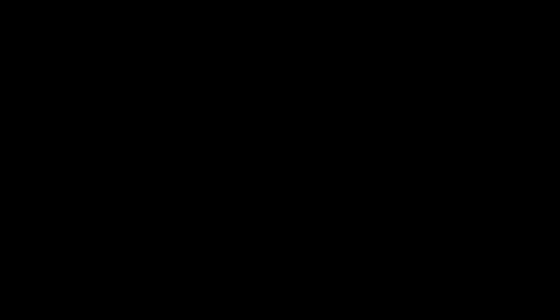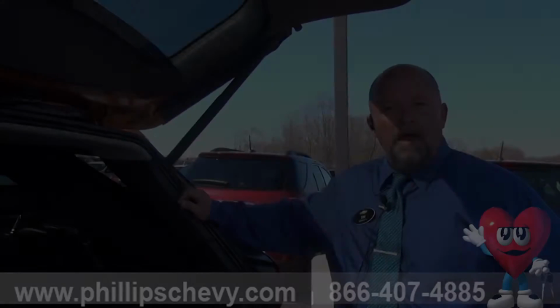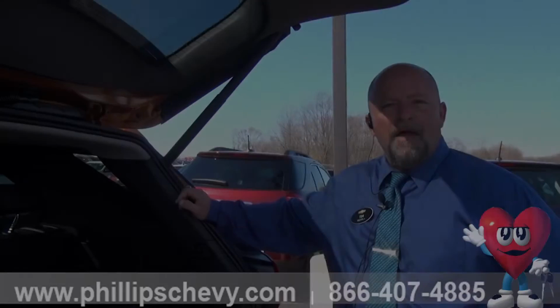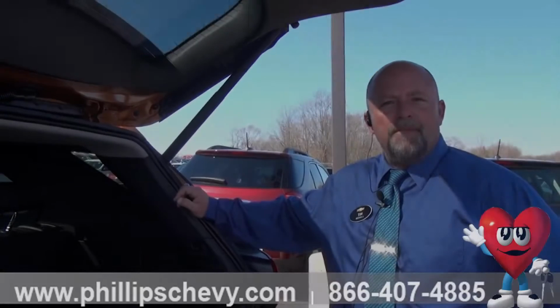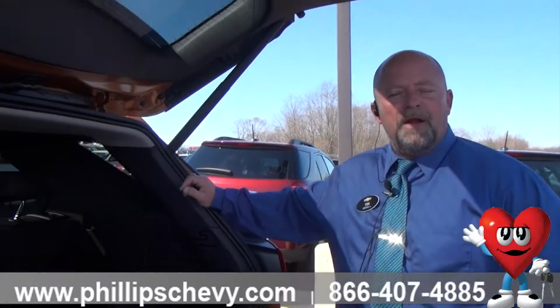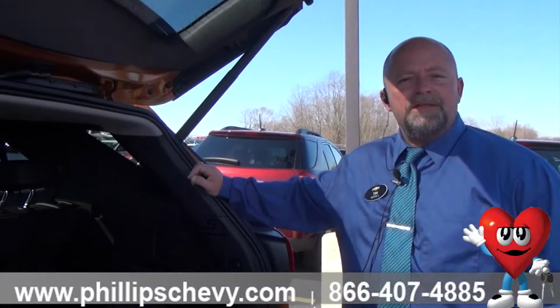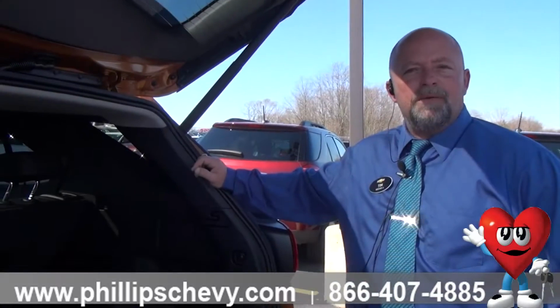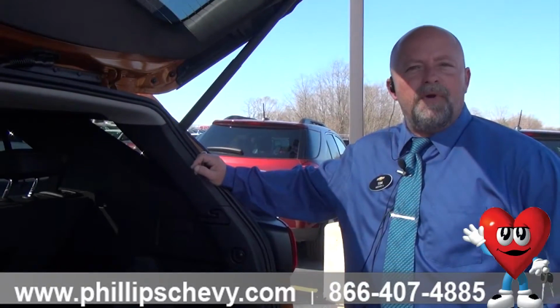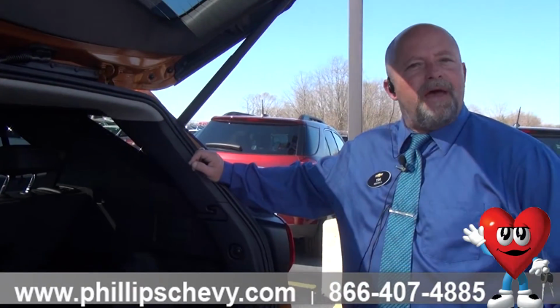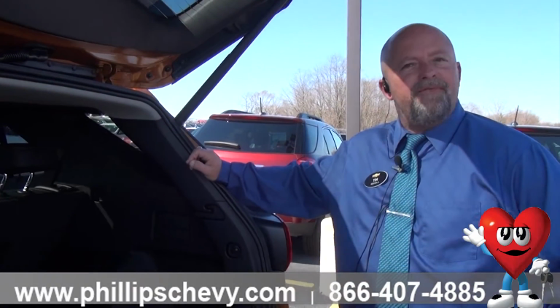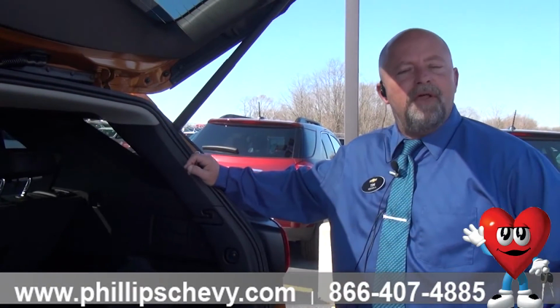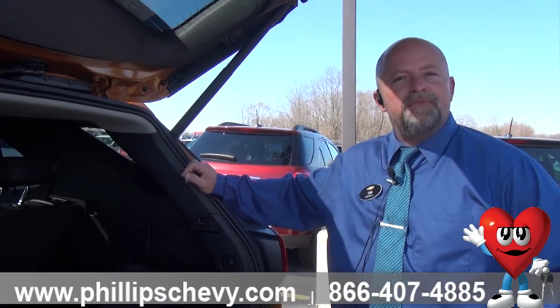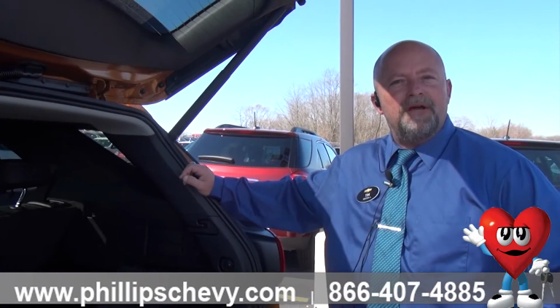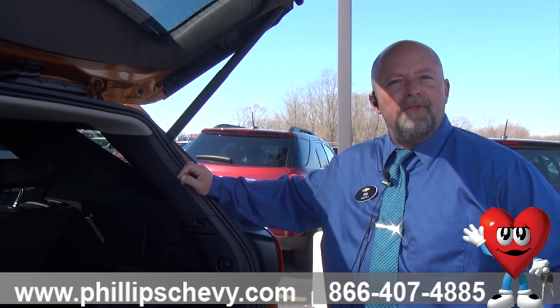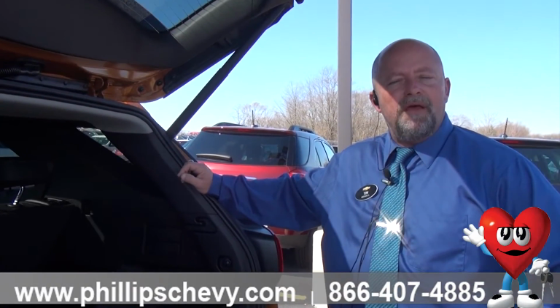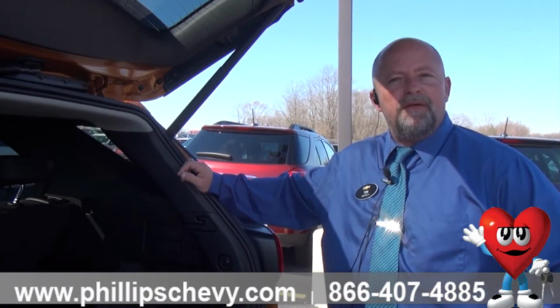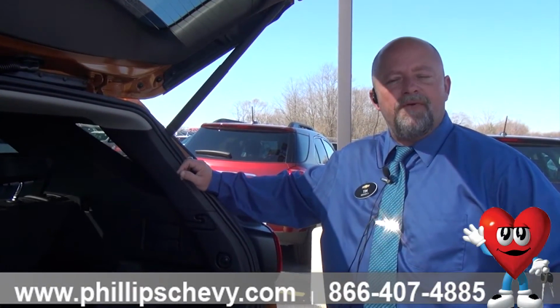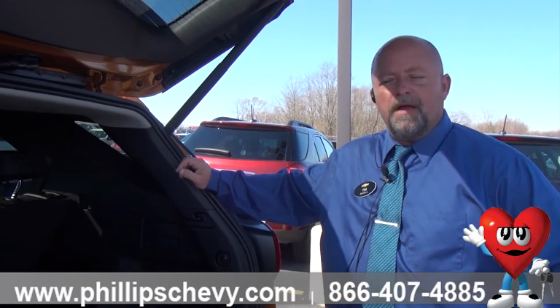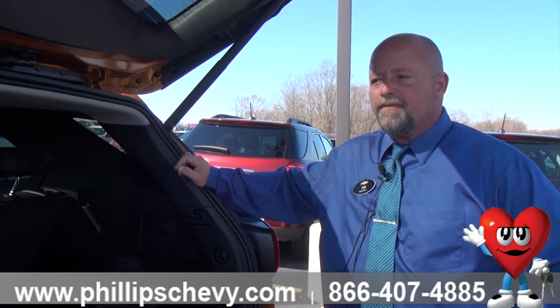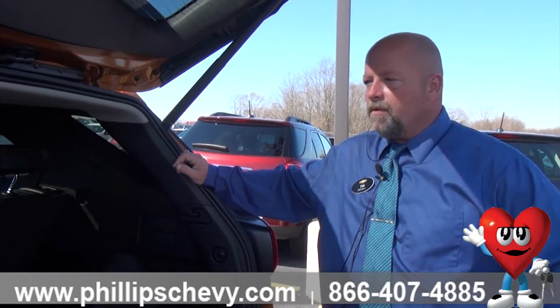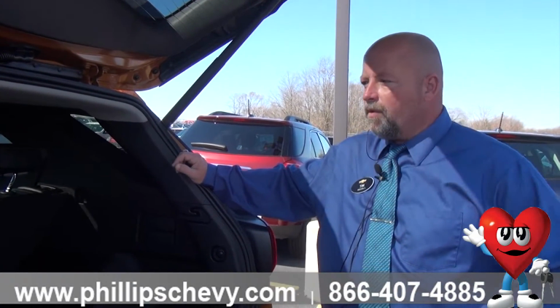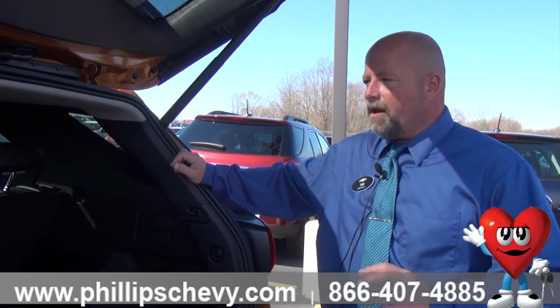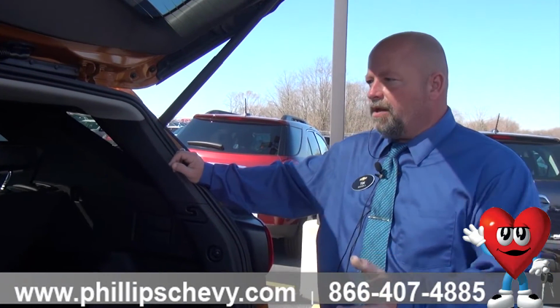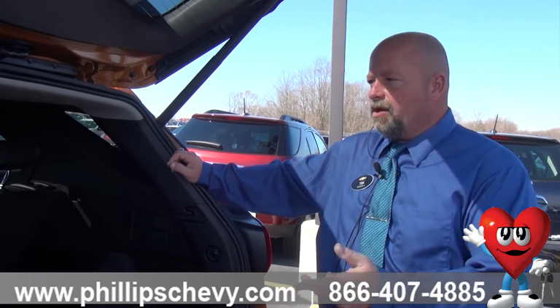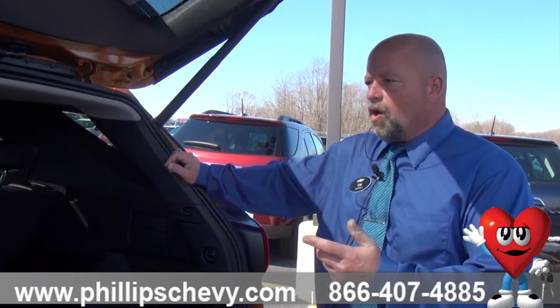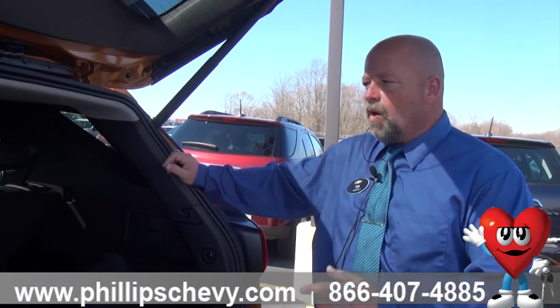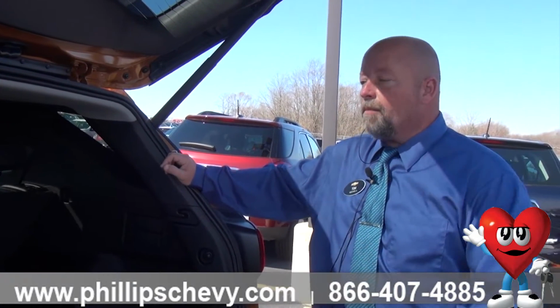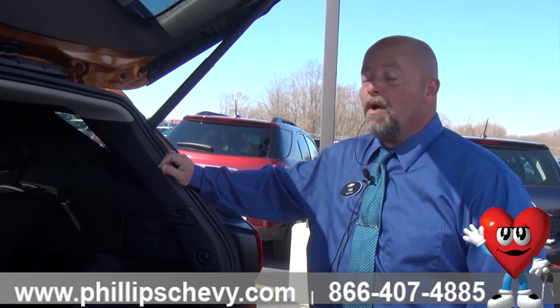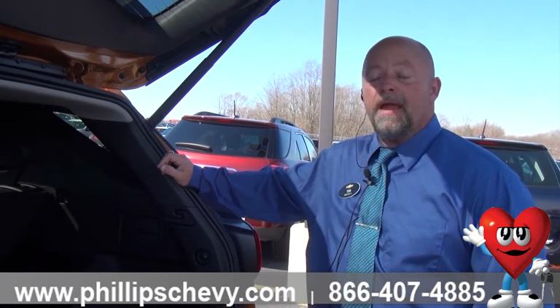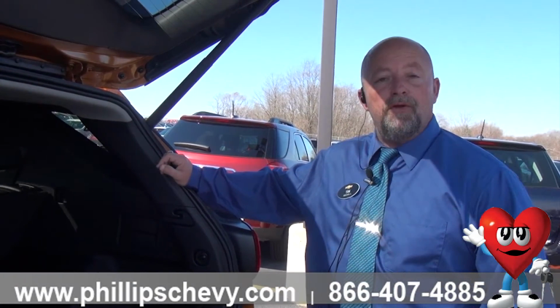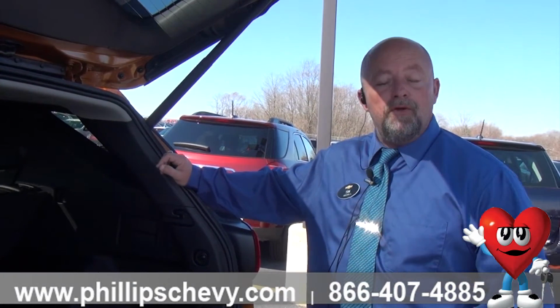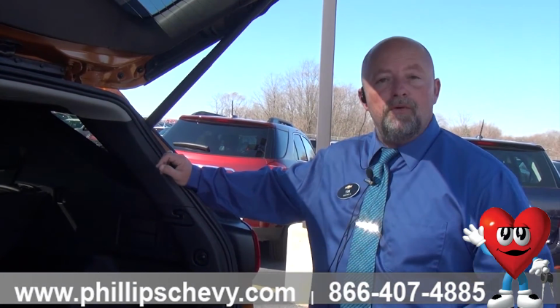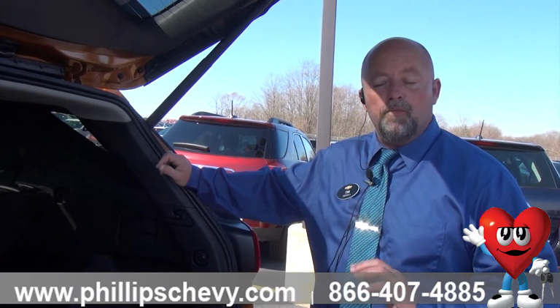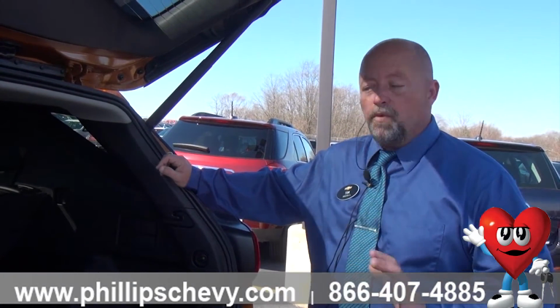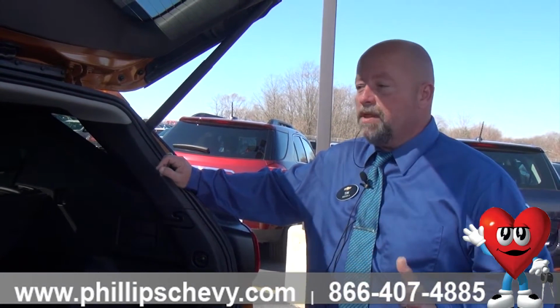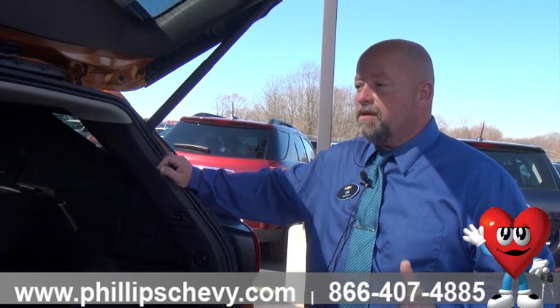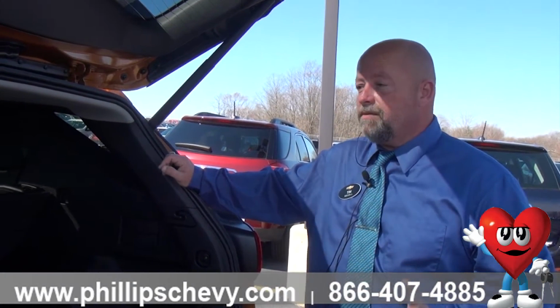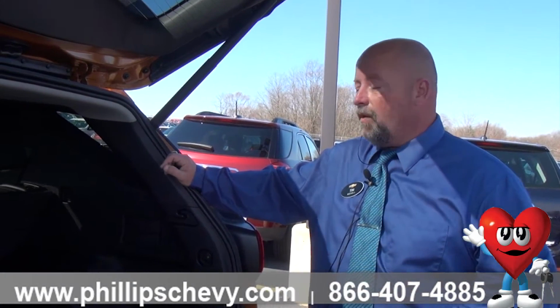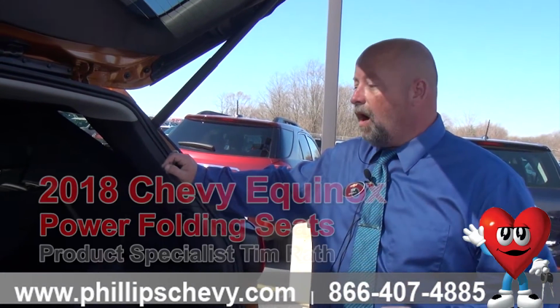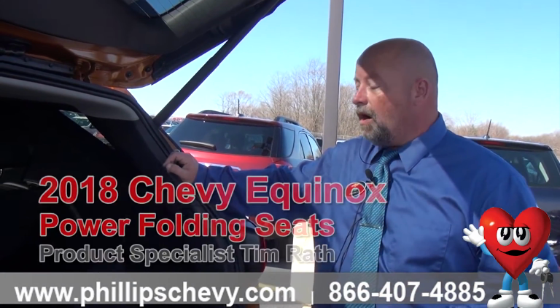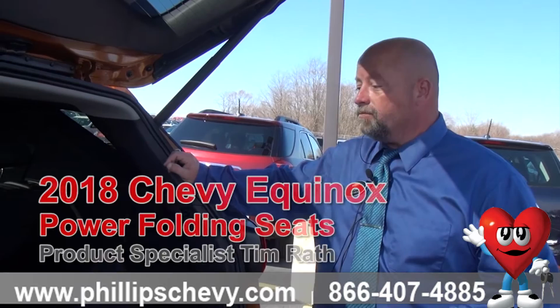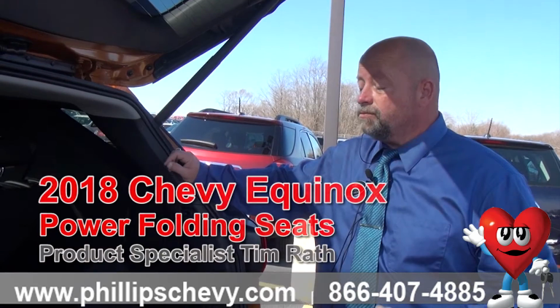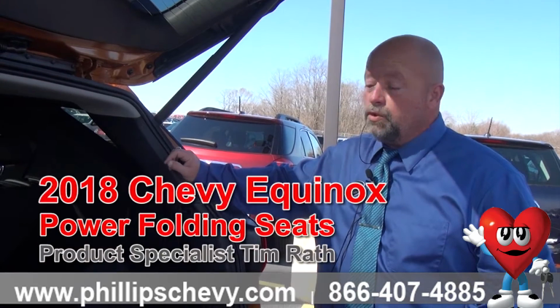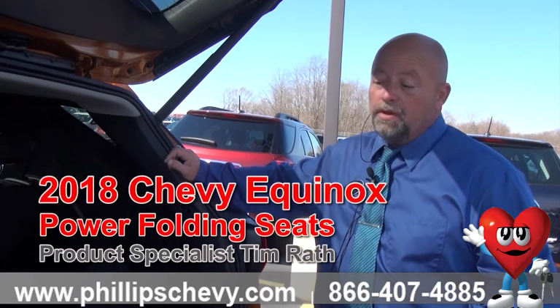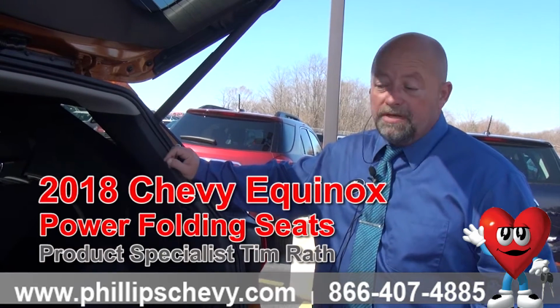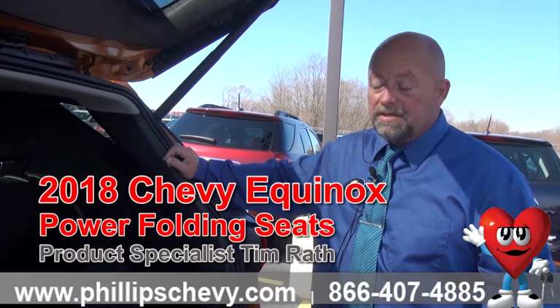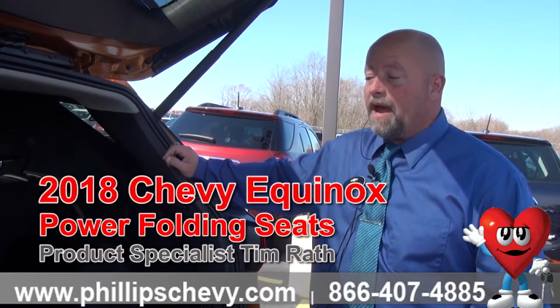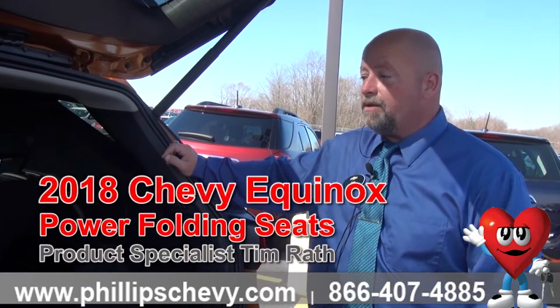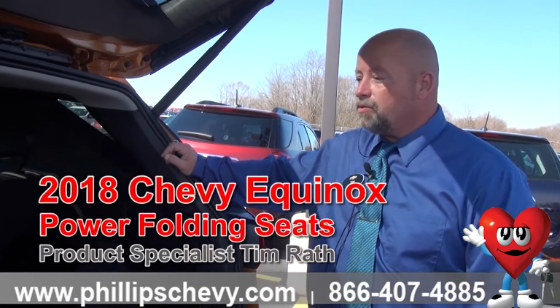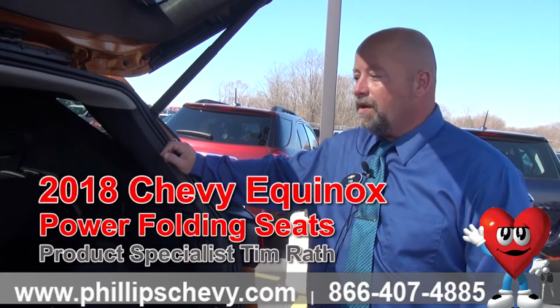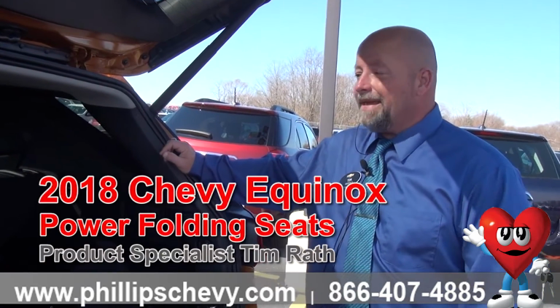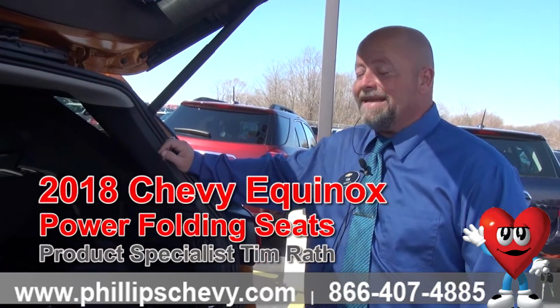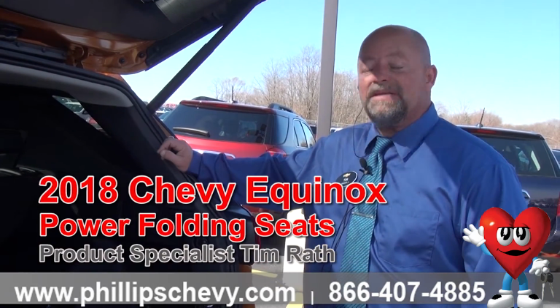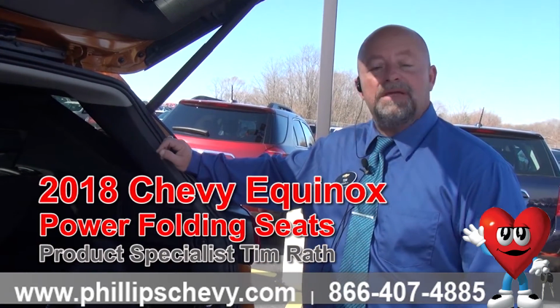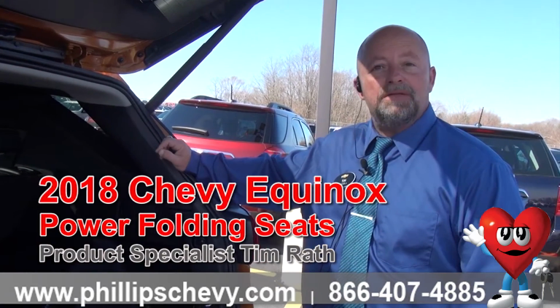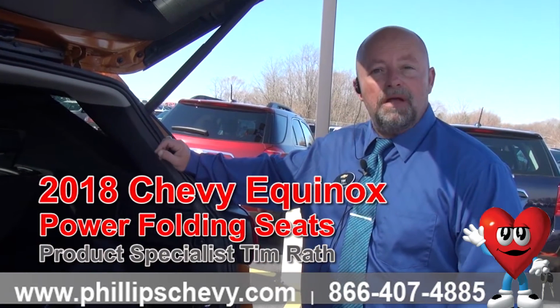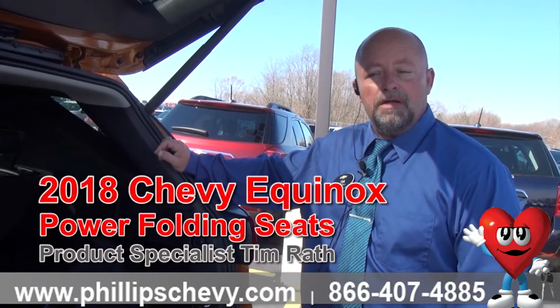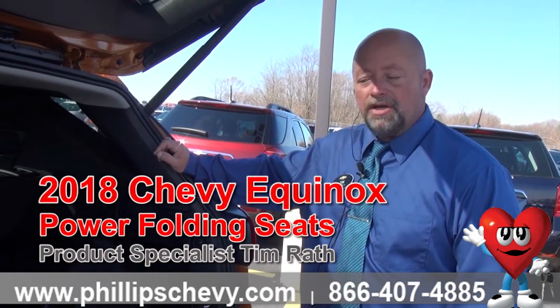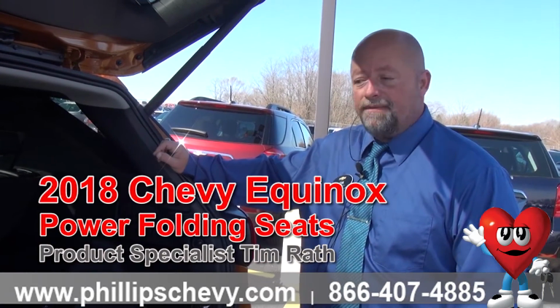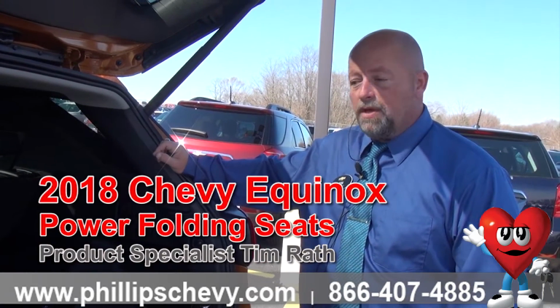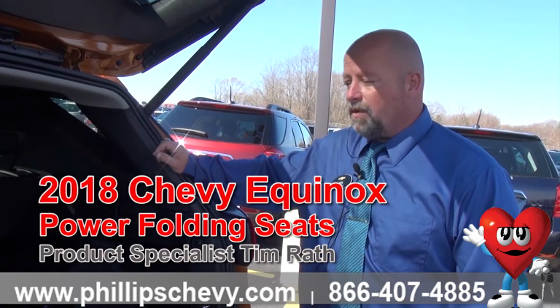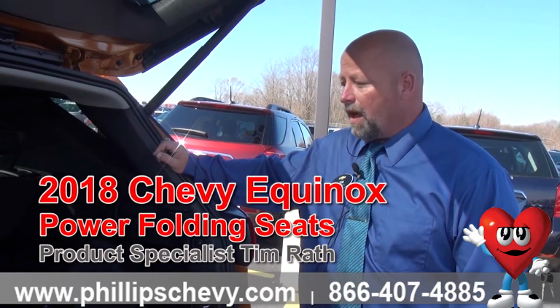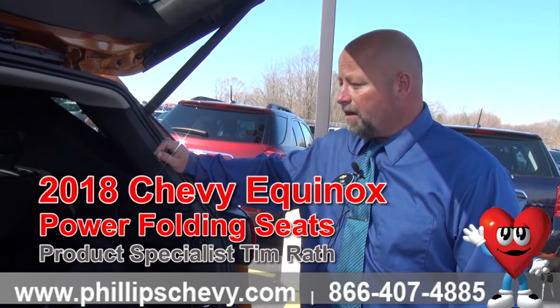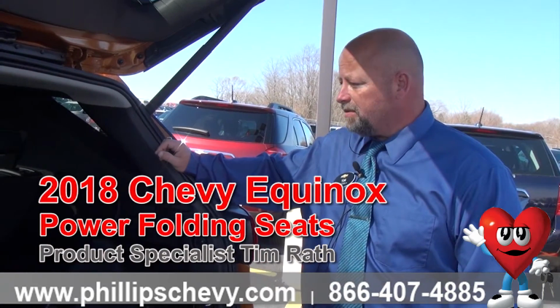Hey everybody, Tim Rath, Phillips Chevrolet in Frankfort. We're getting to know our brand new, newly designed 2018 Chevy Equinox.